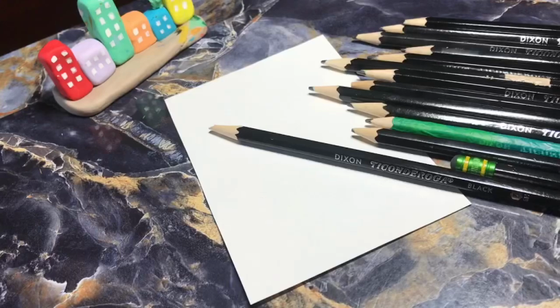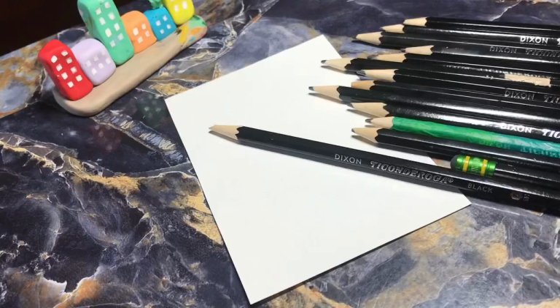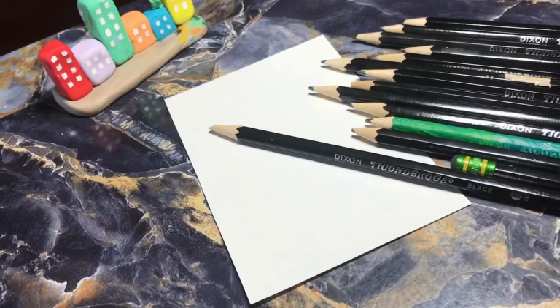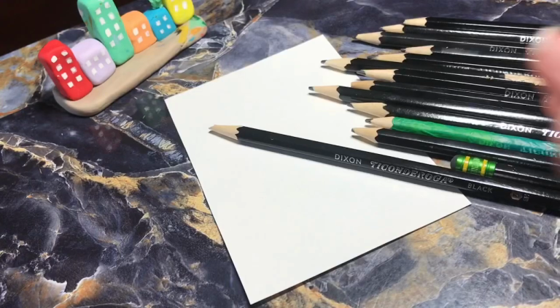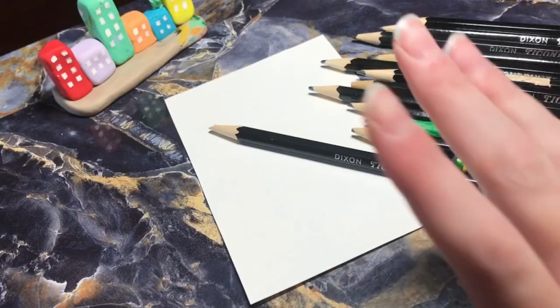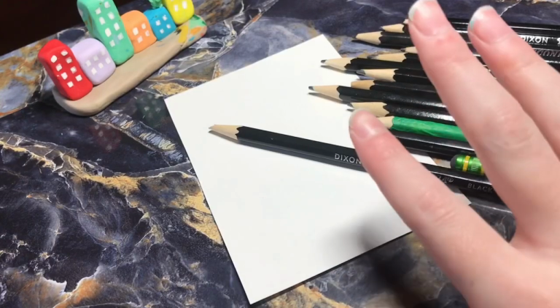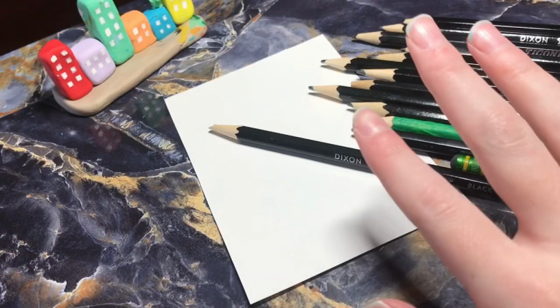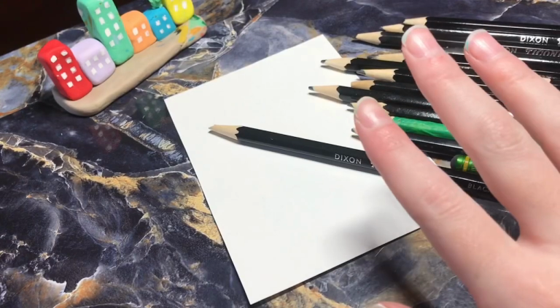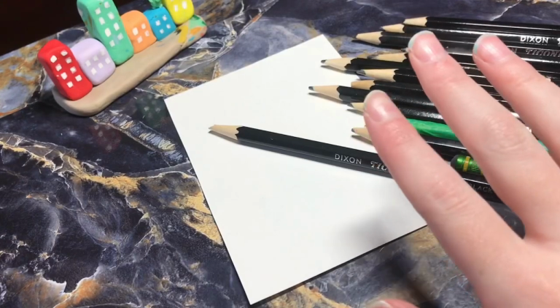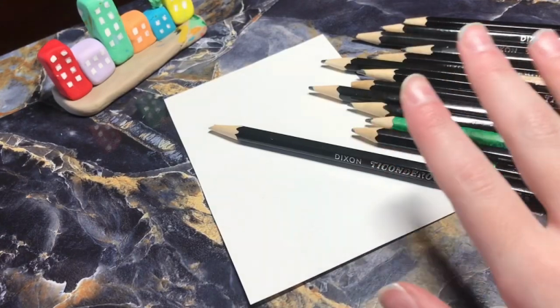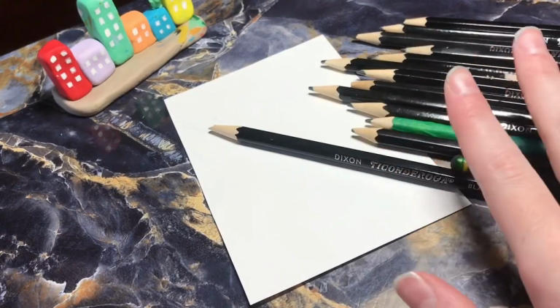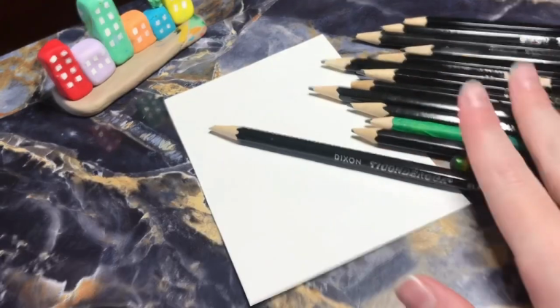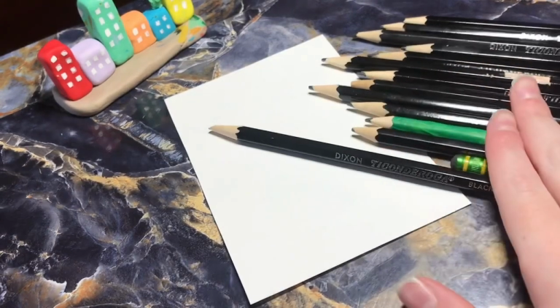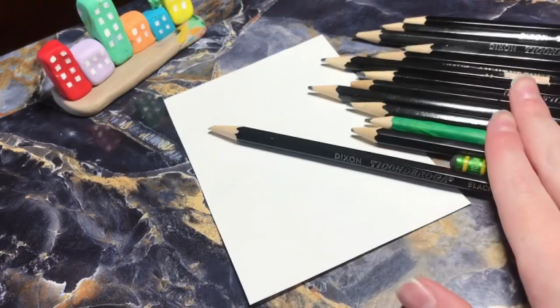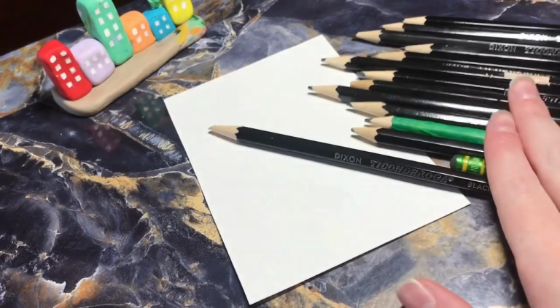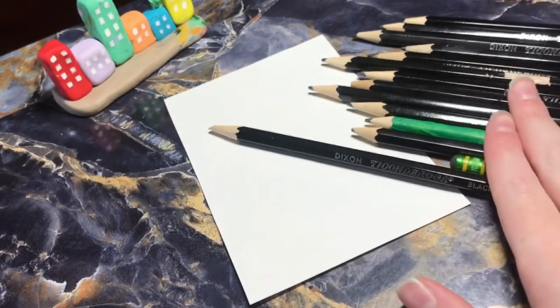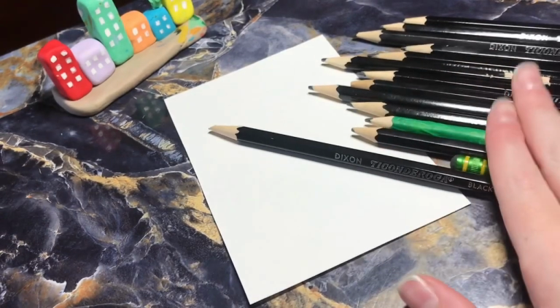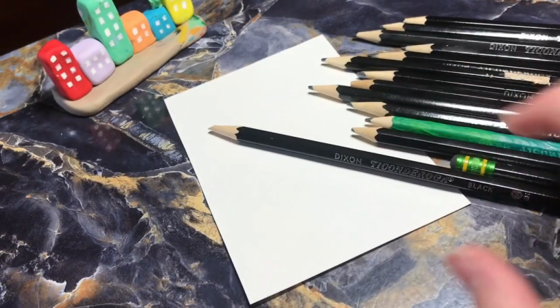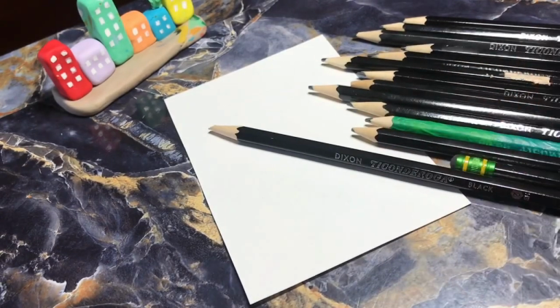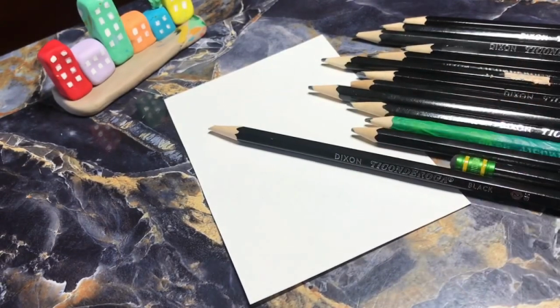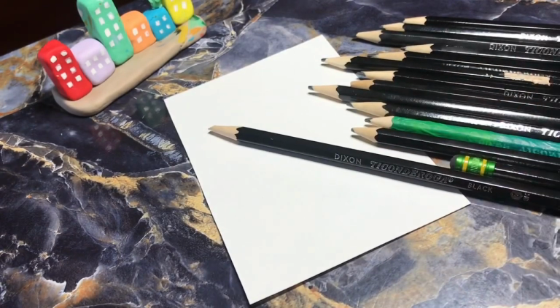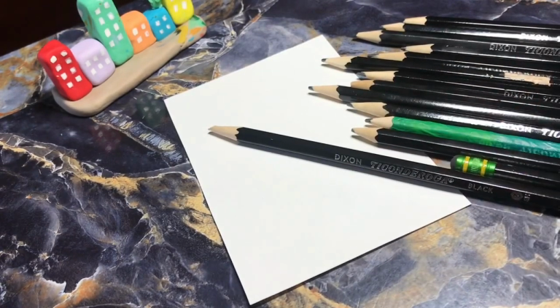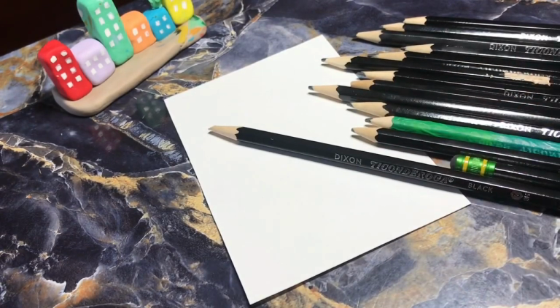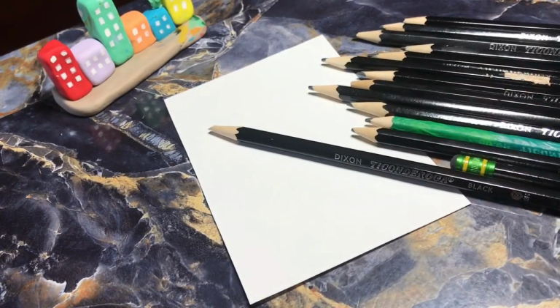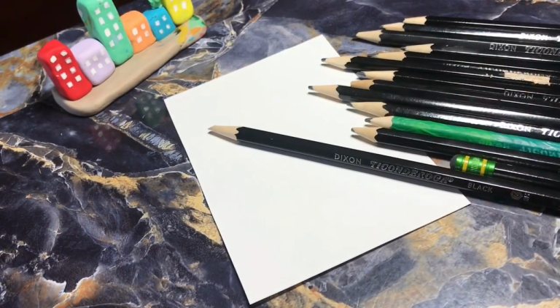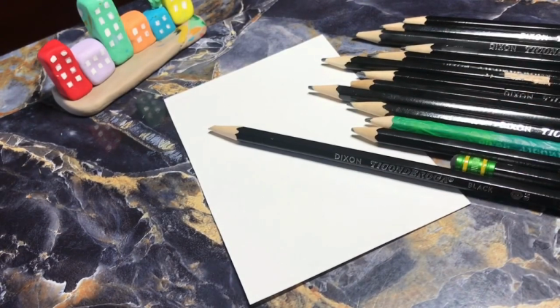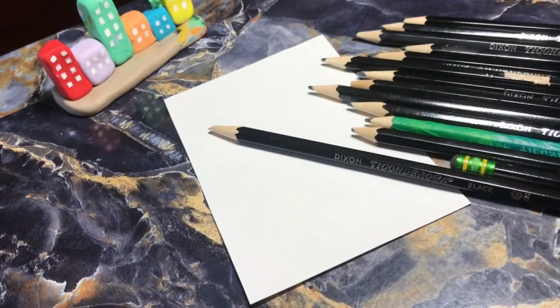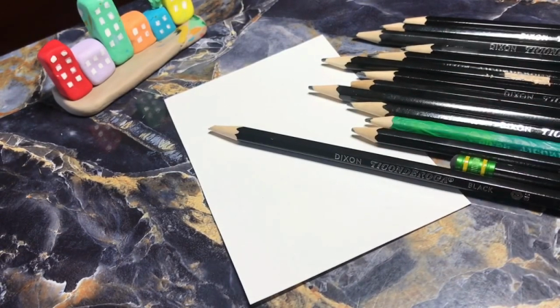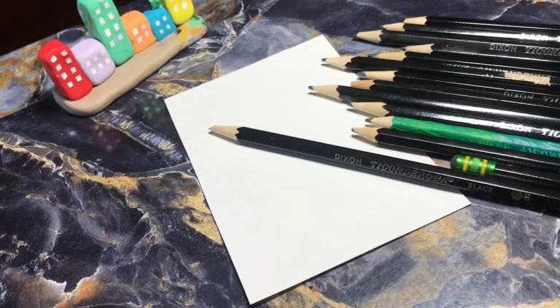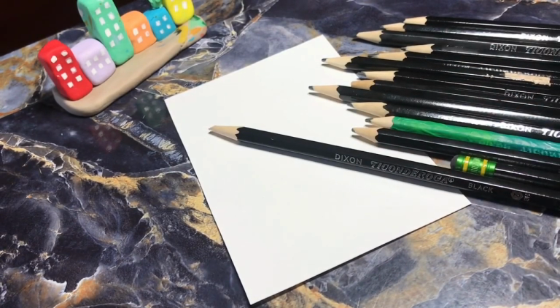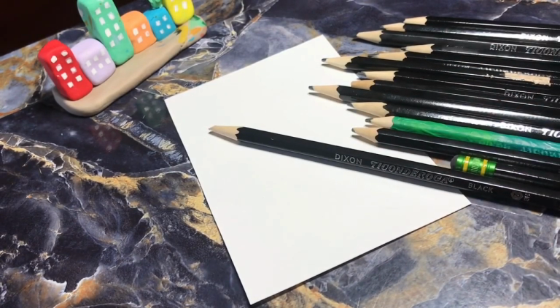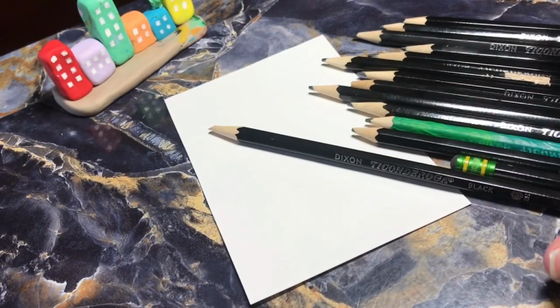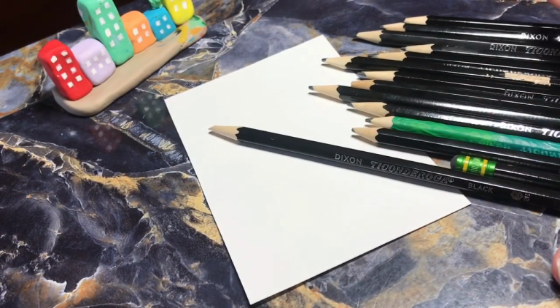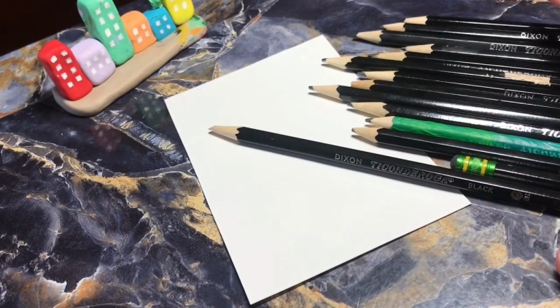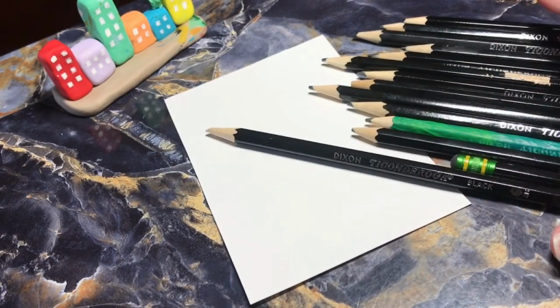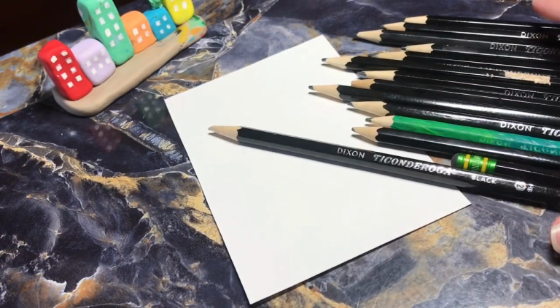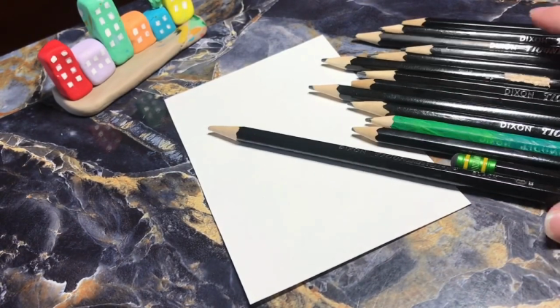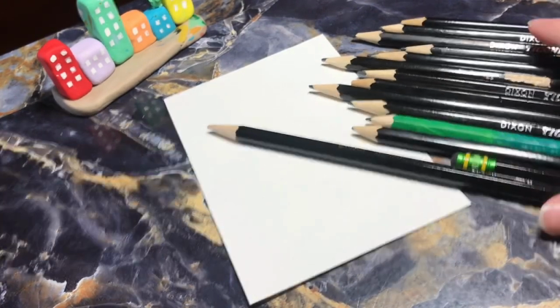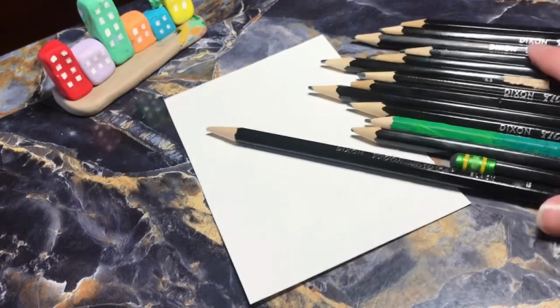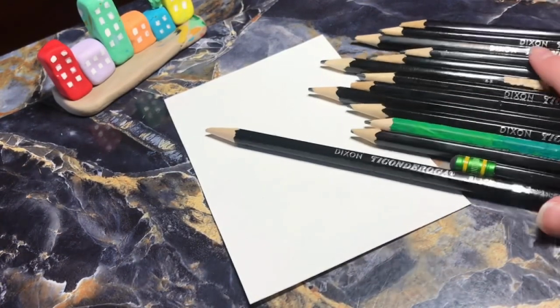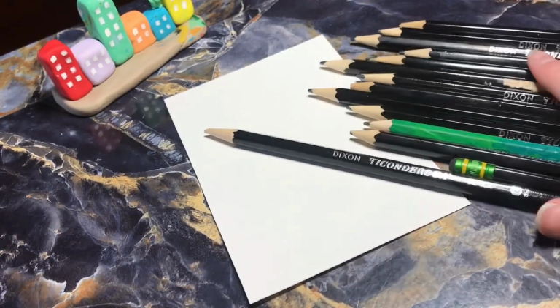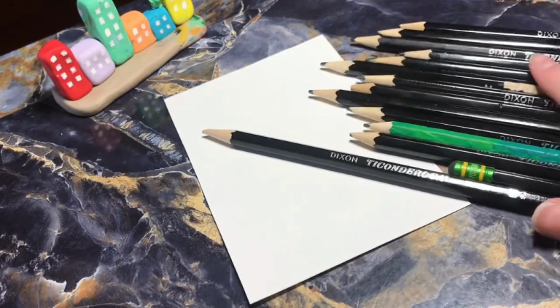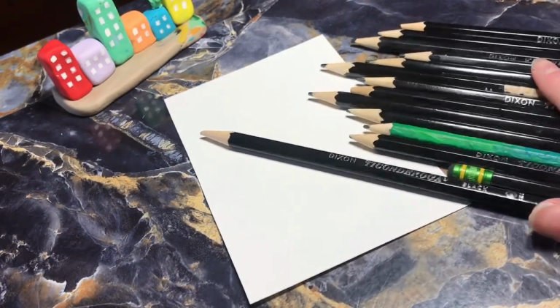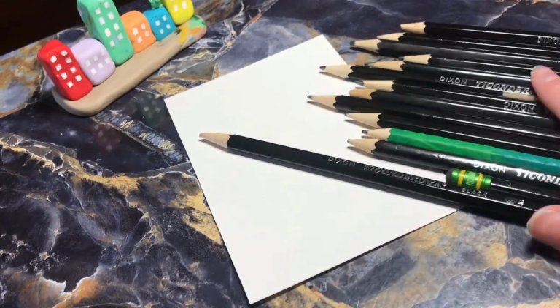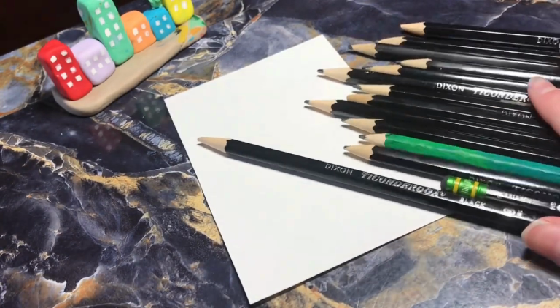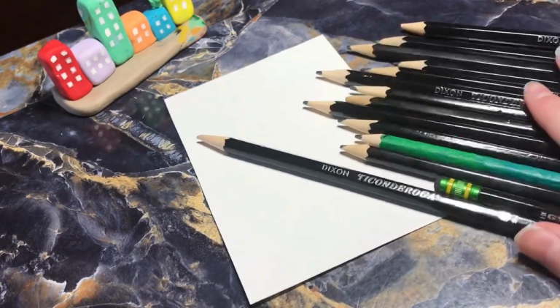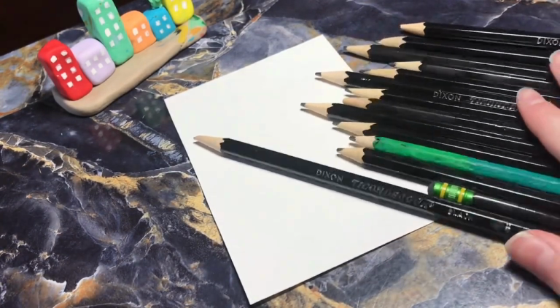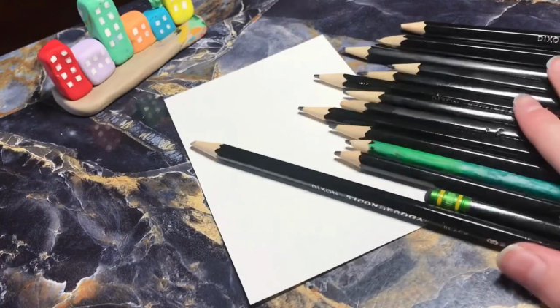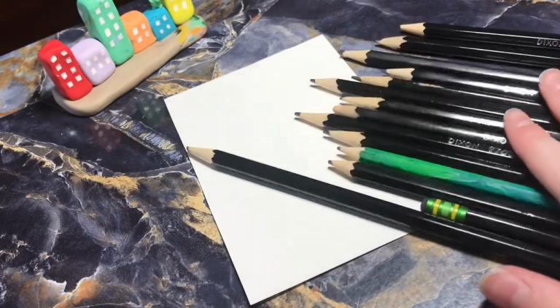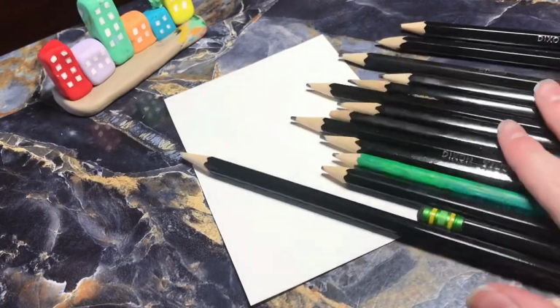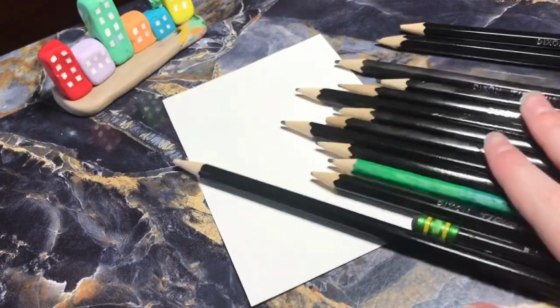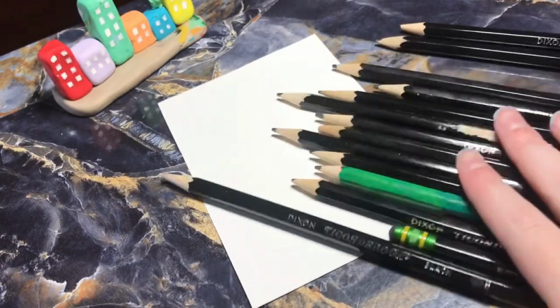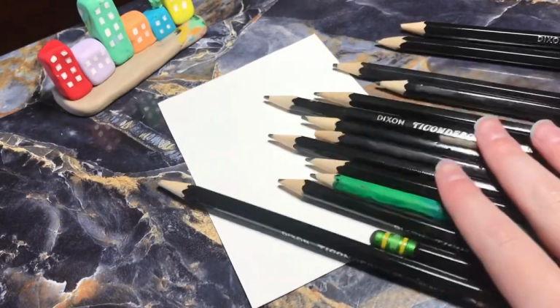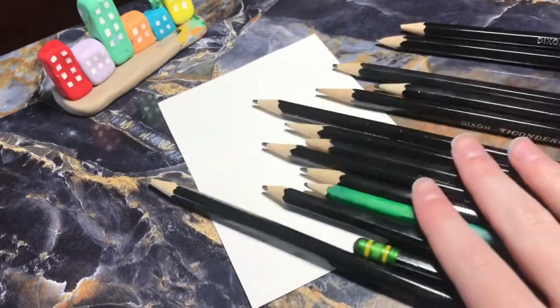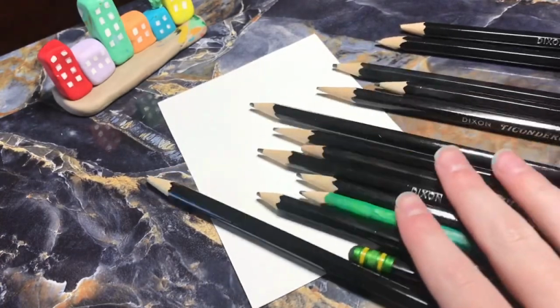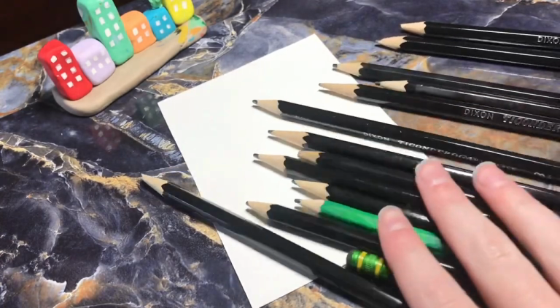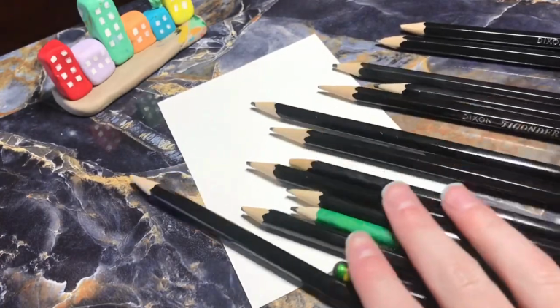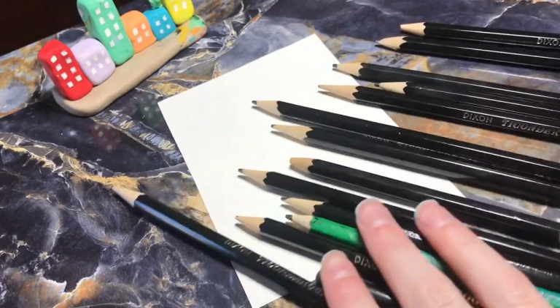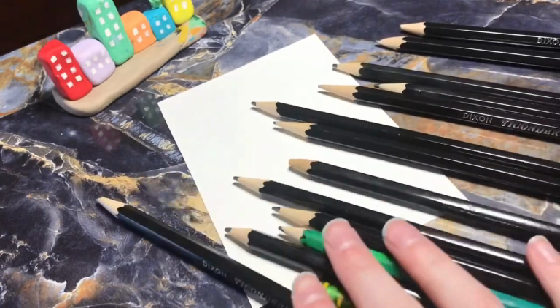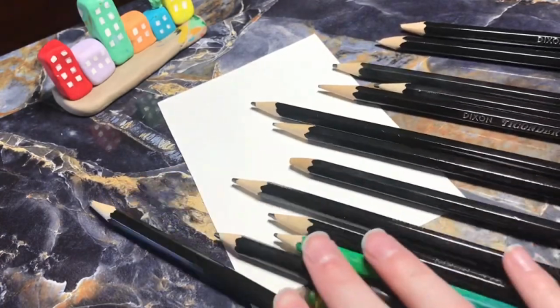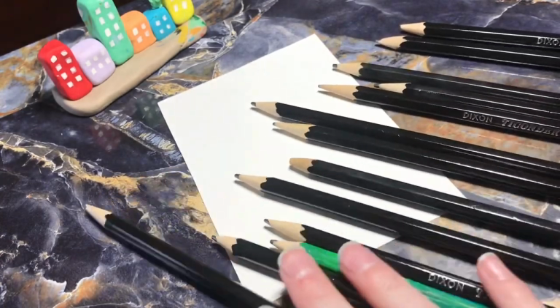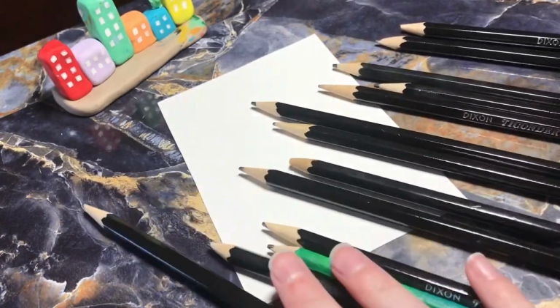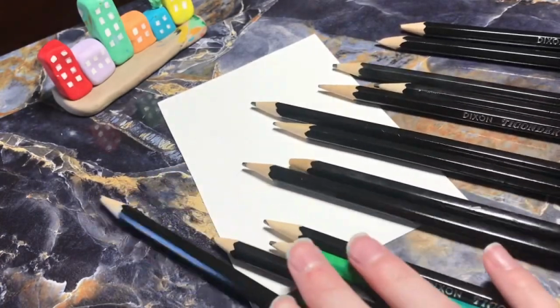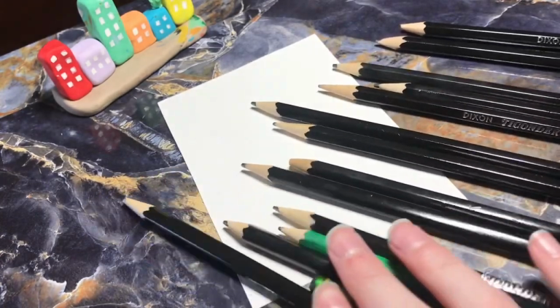Hello citizens of Alien City, welcome back to another video. Today we're going to be naming my pencils.